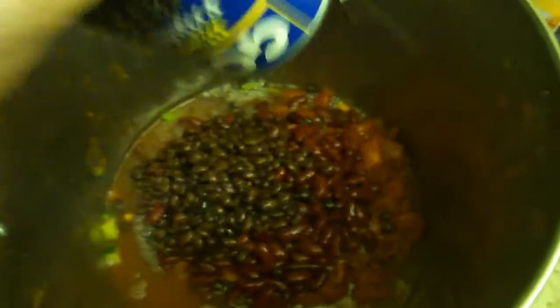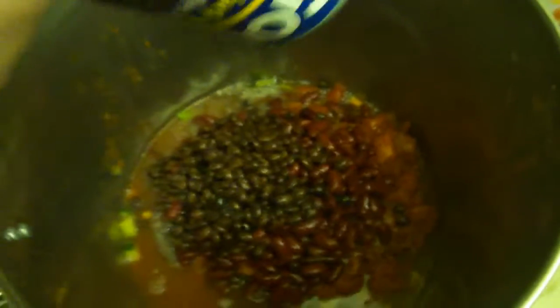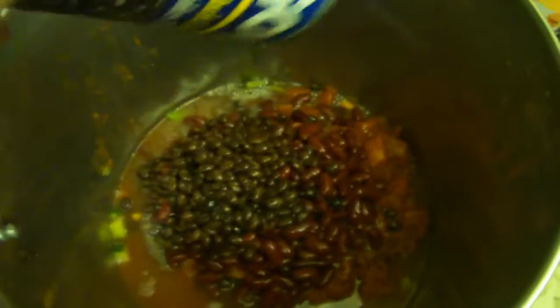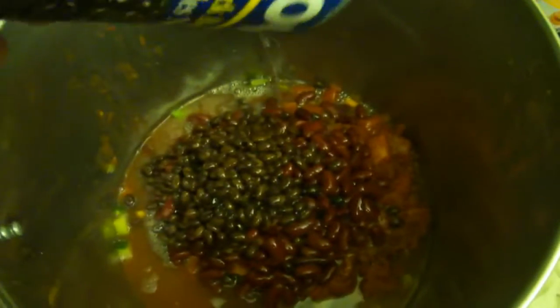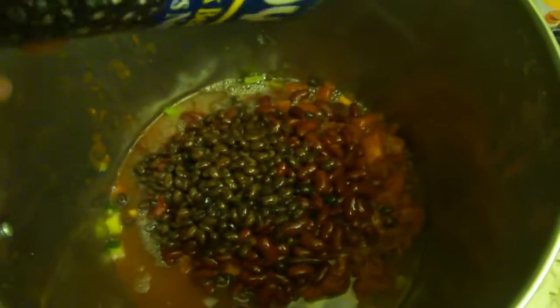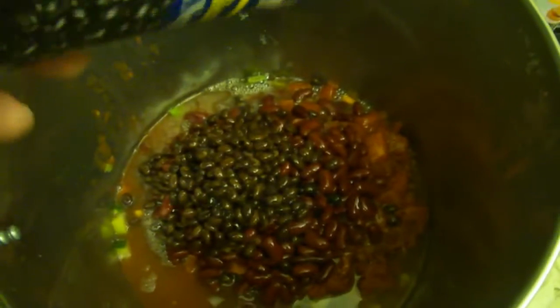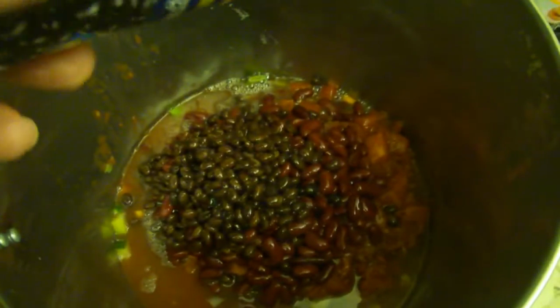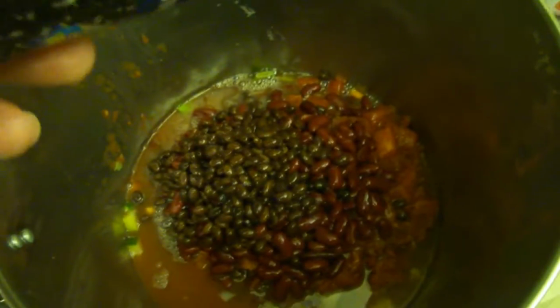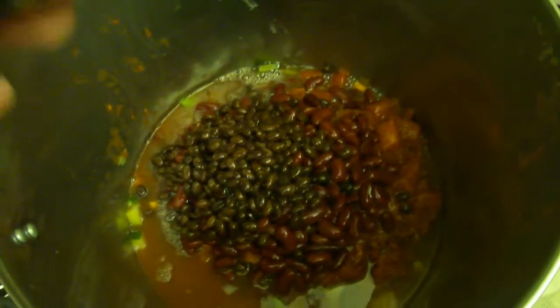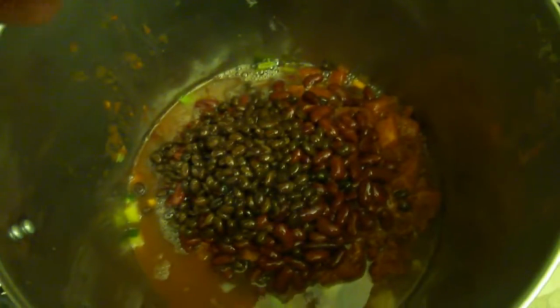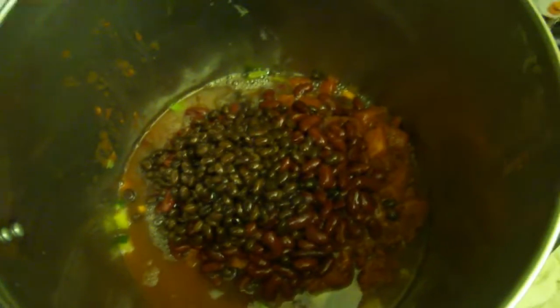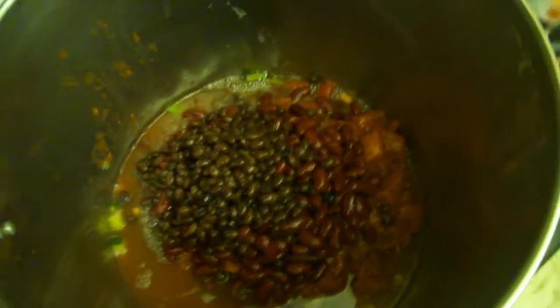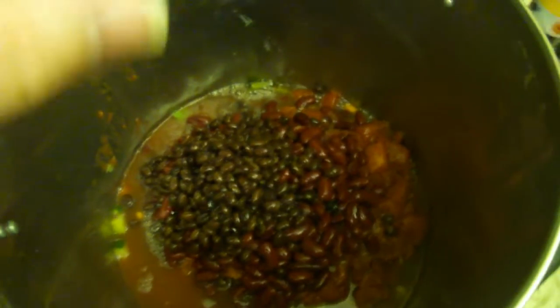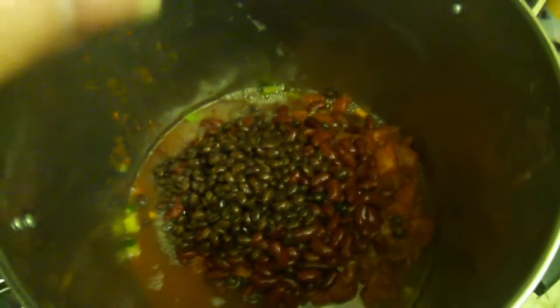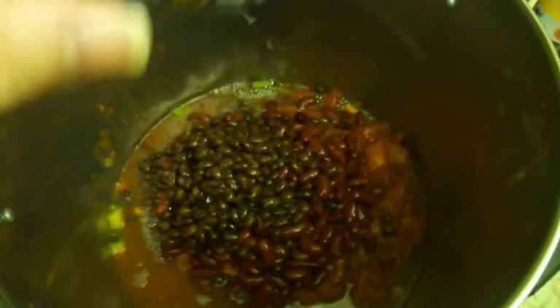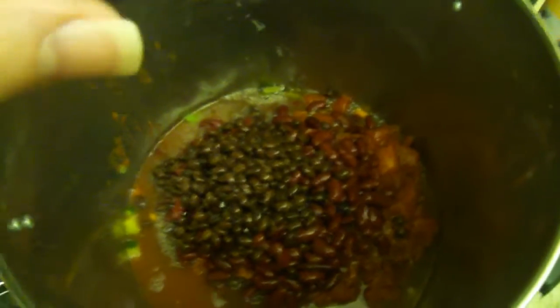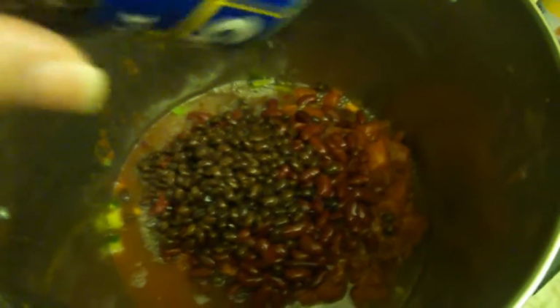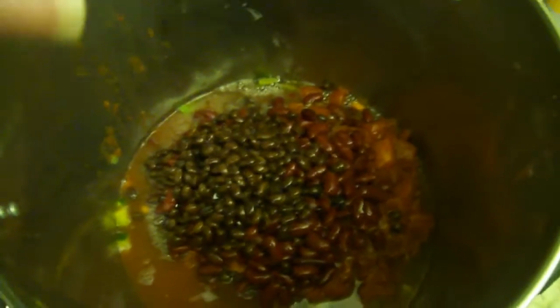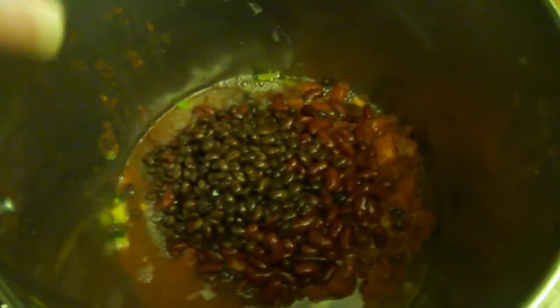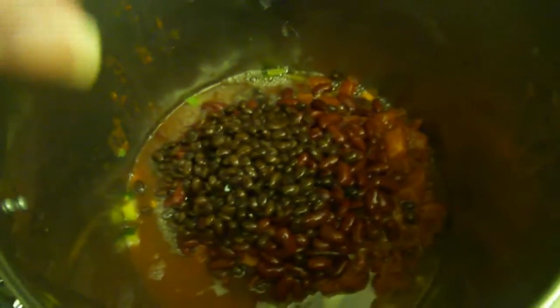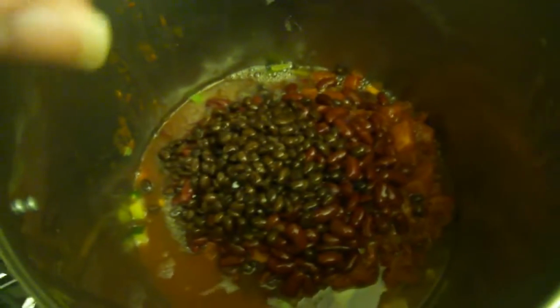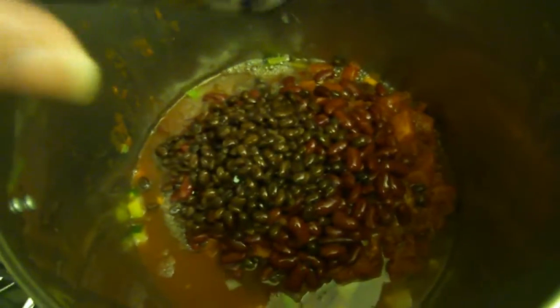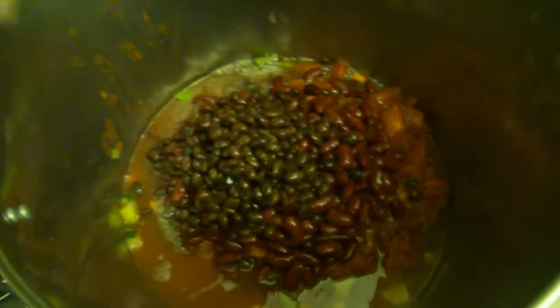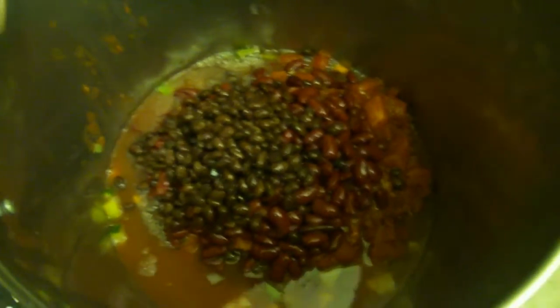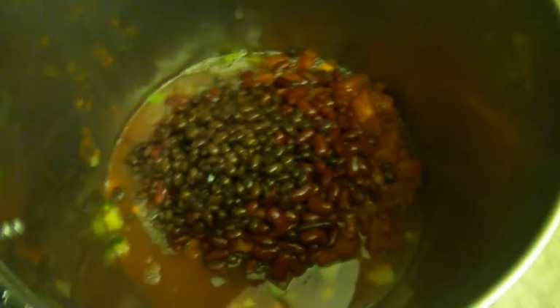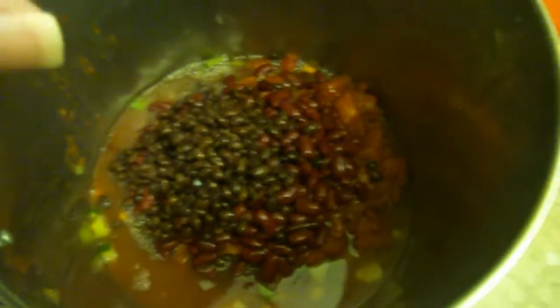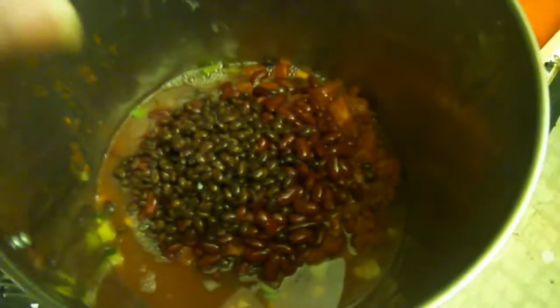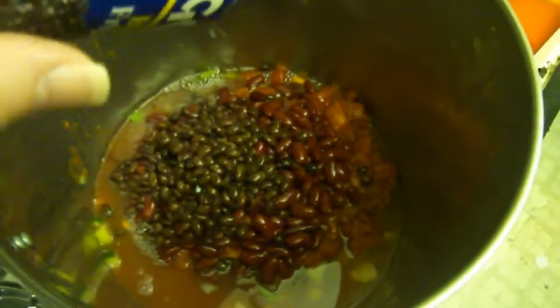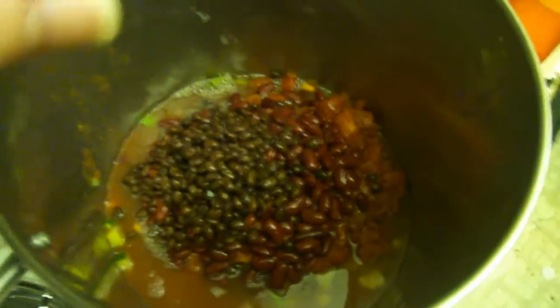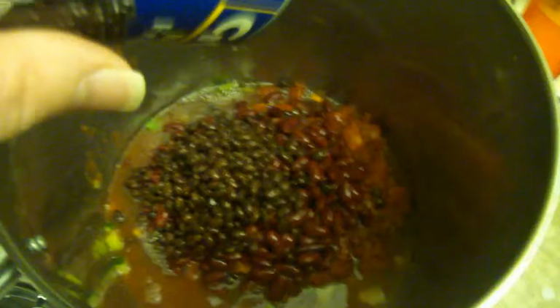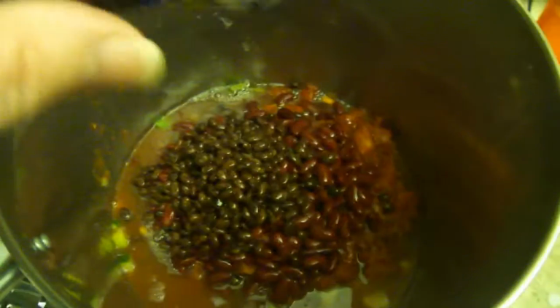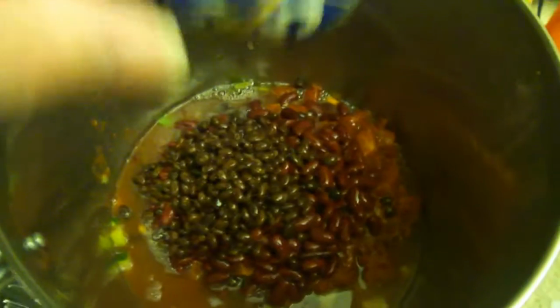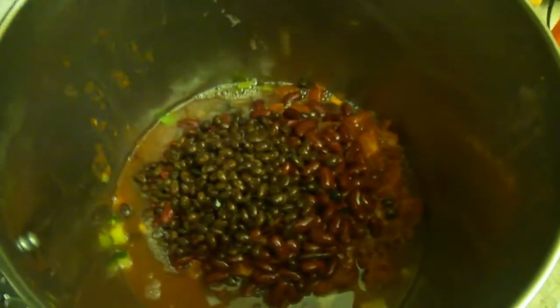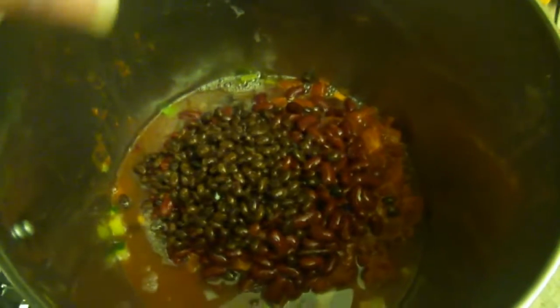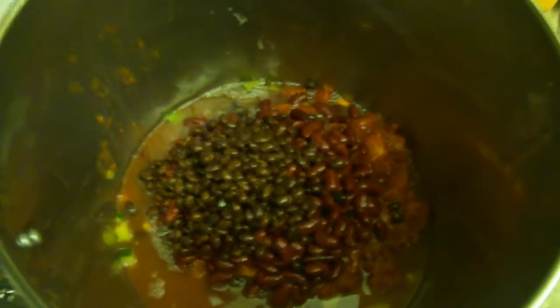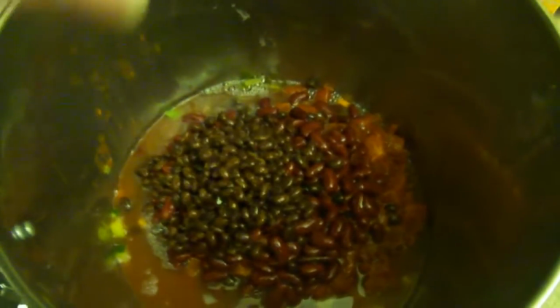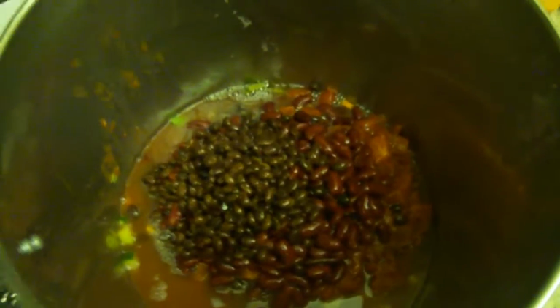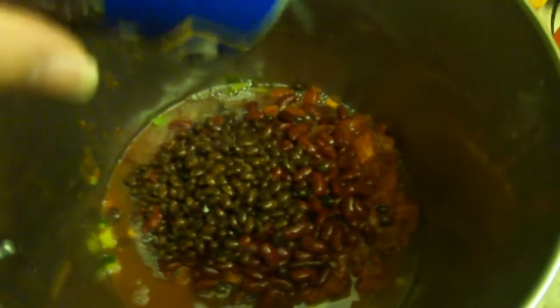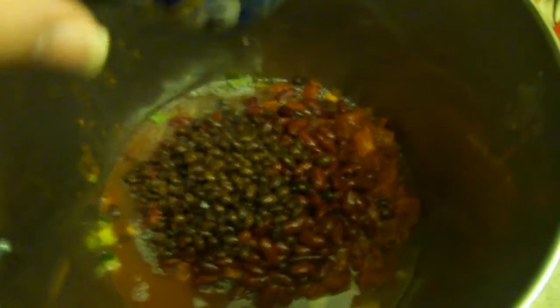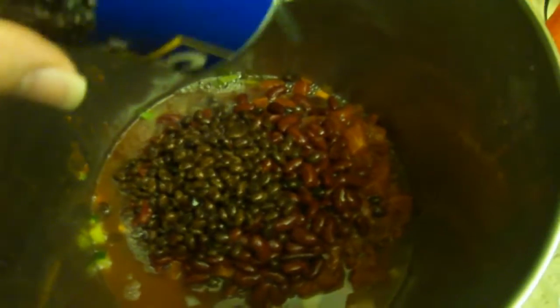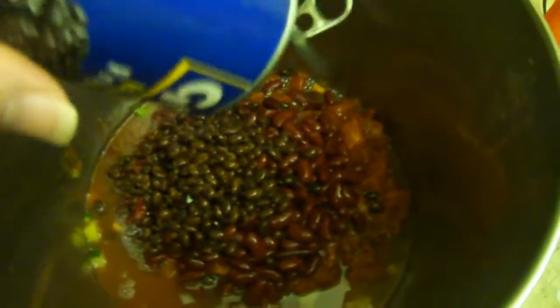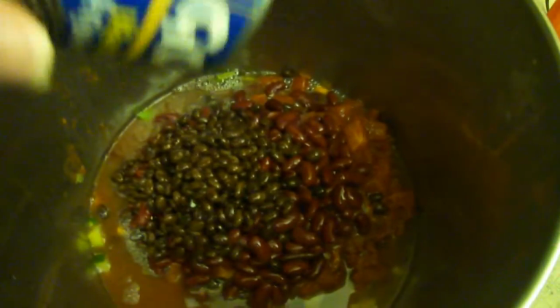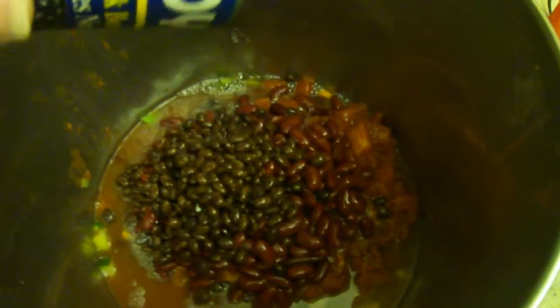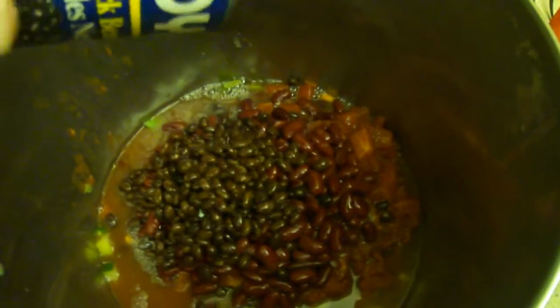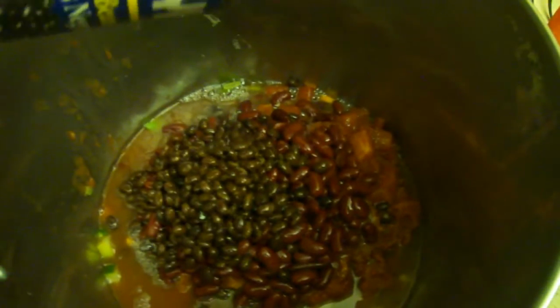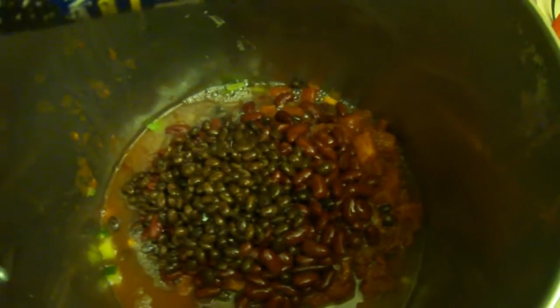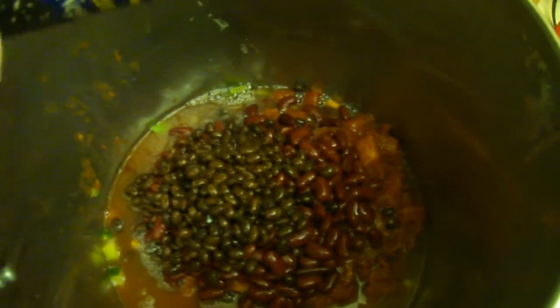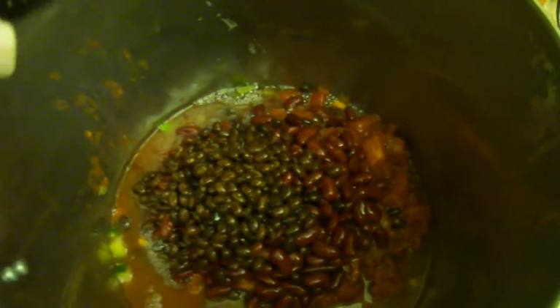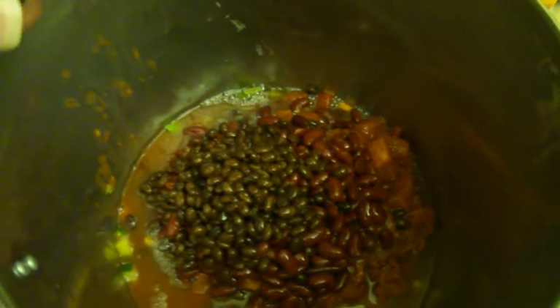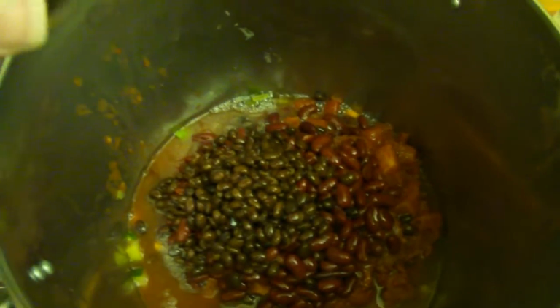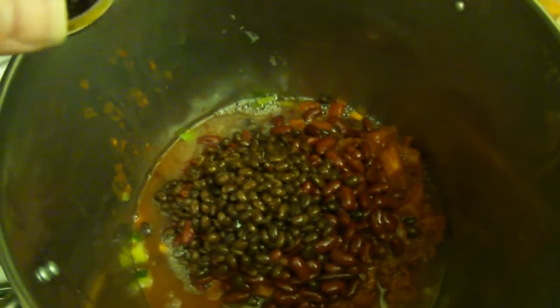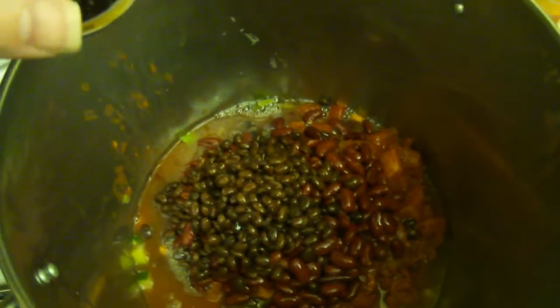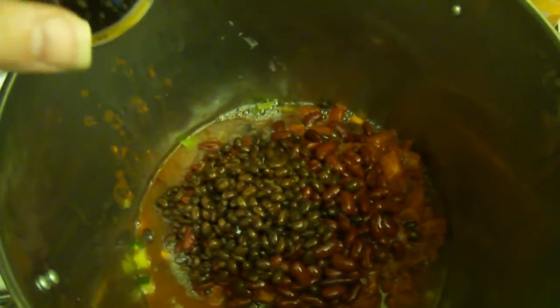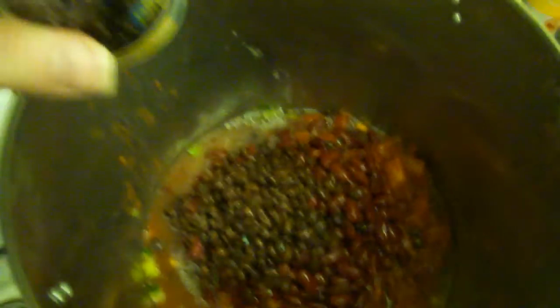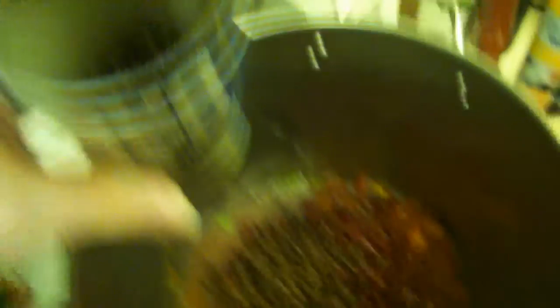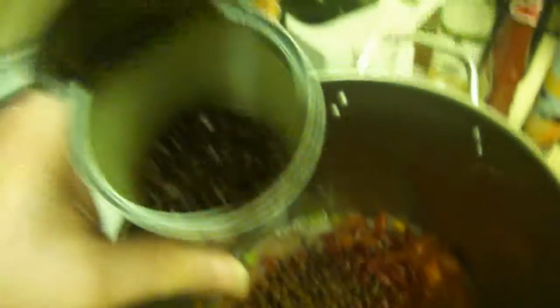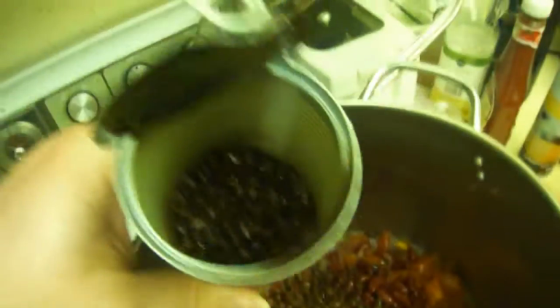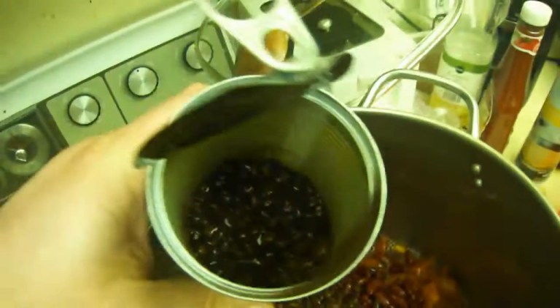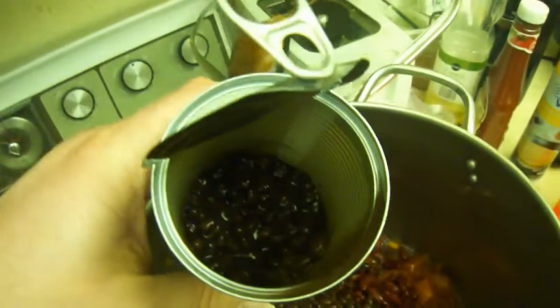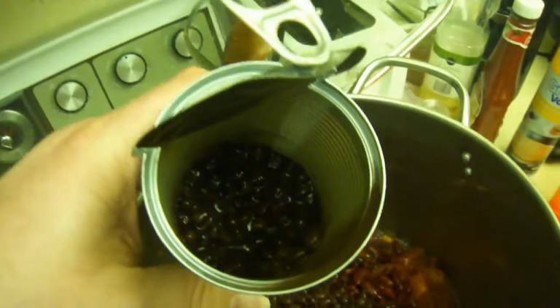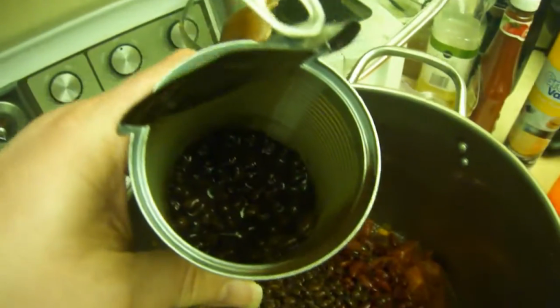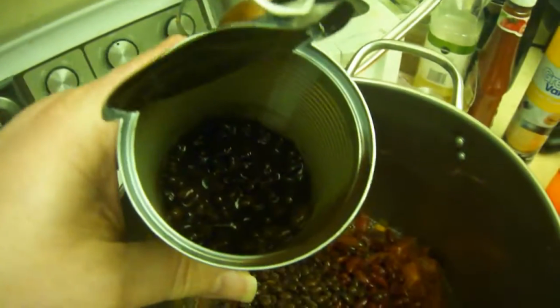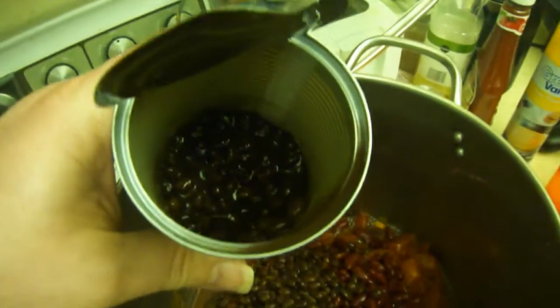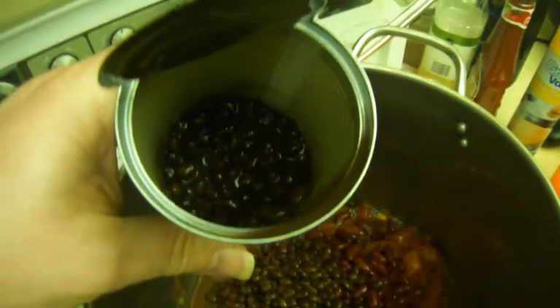Alright, gonna put in two cans of black beans, see if that's enough — at least need some scraping out.